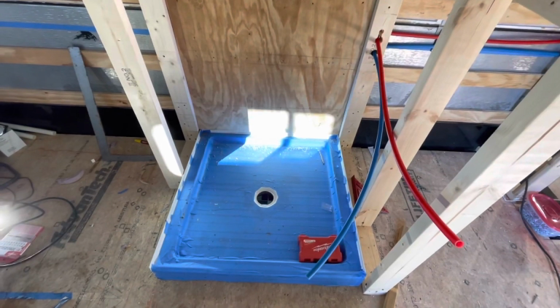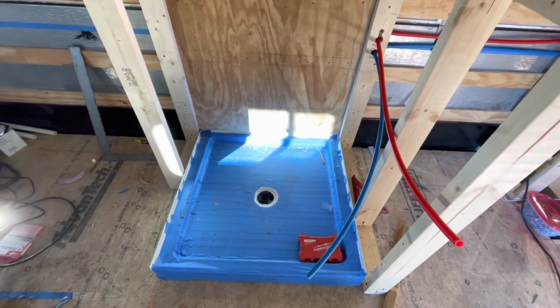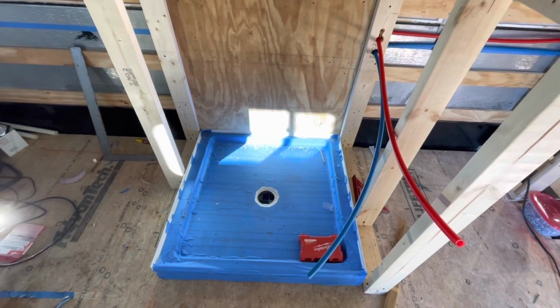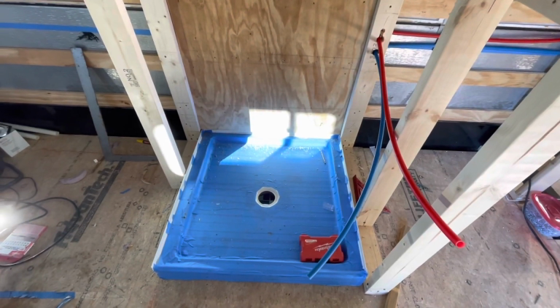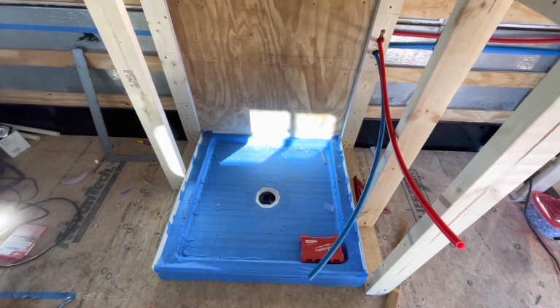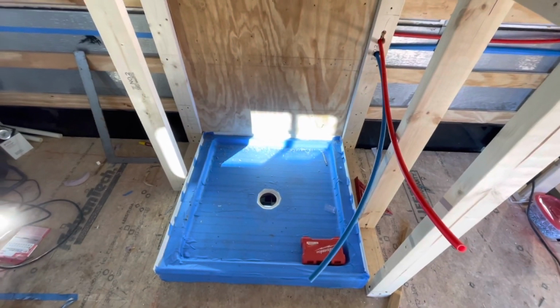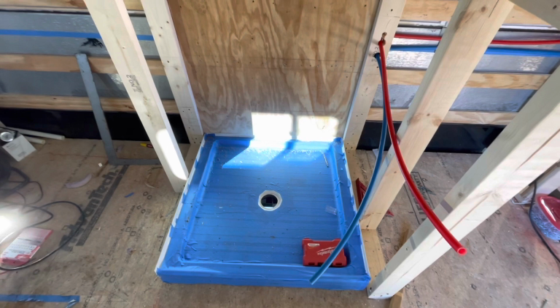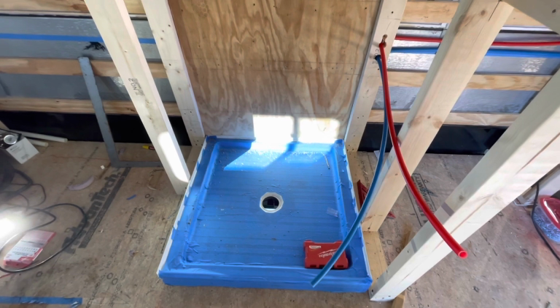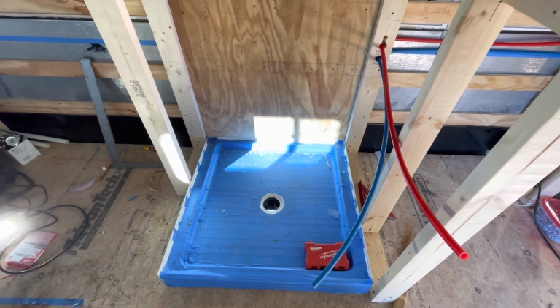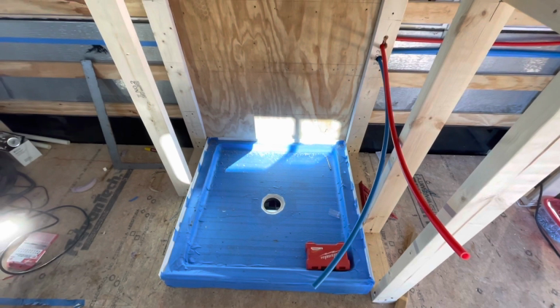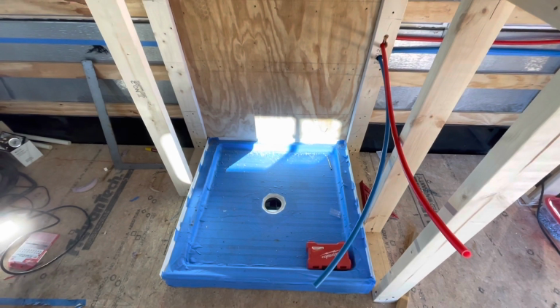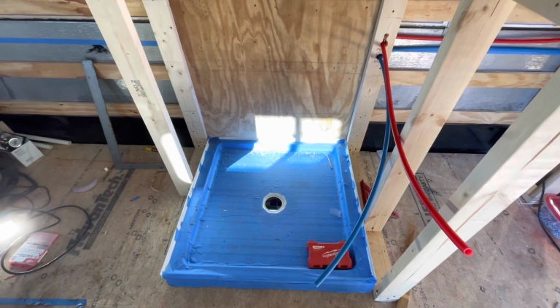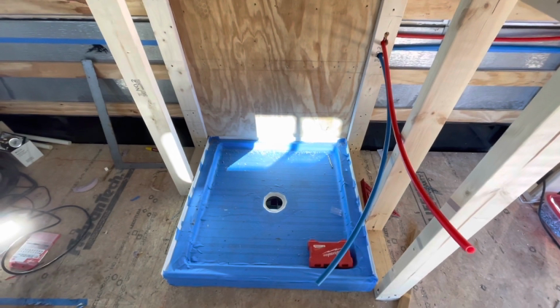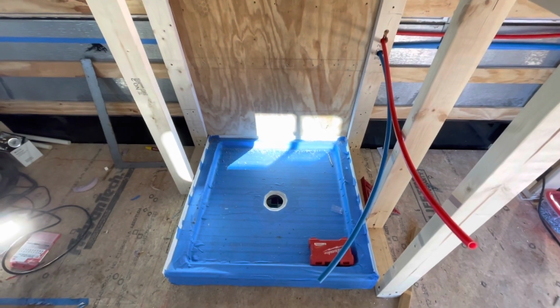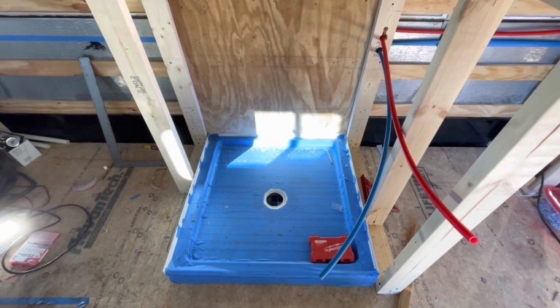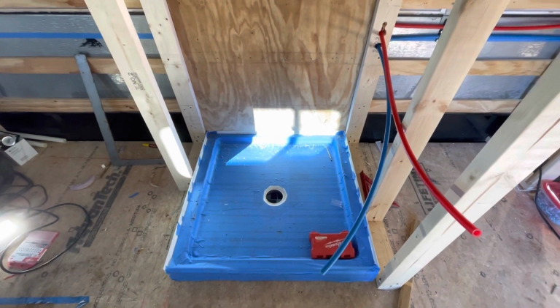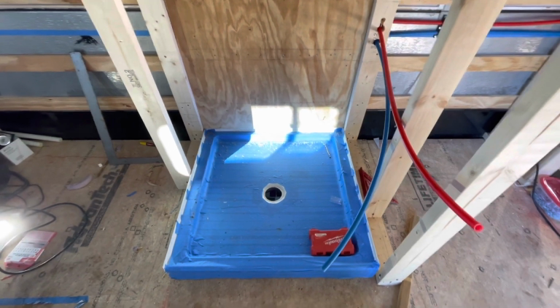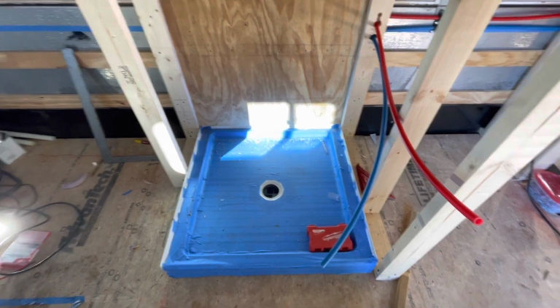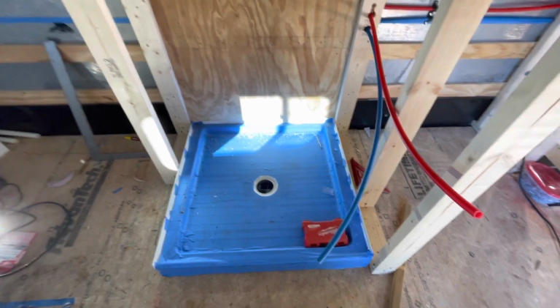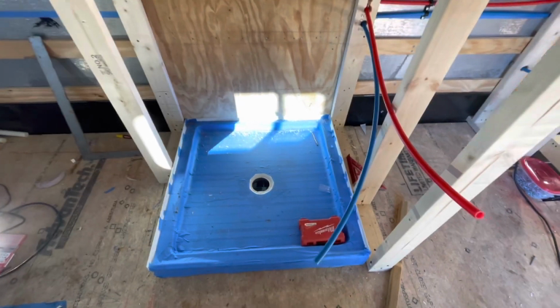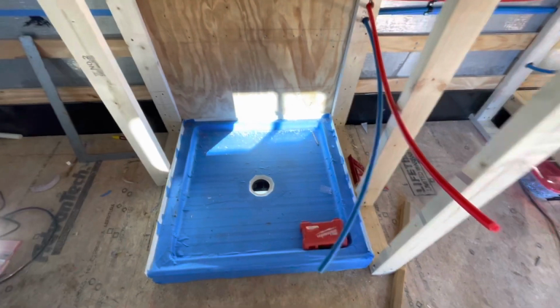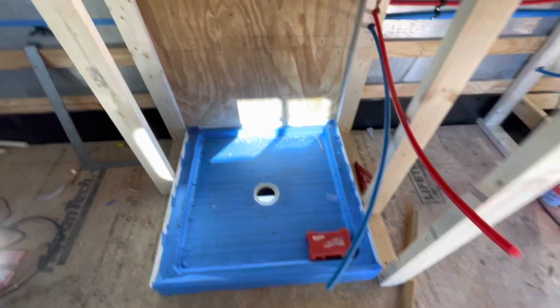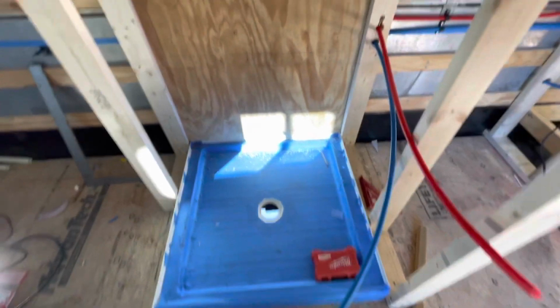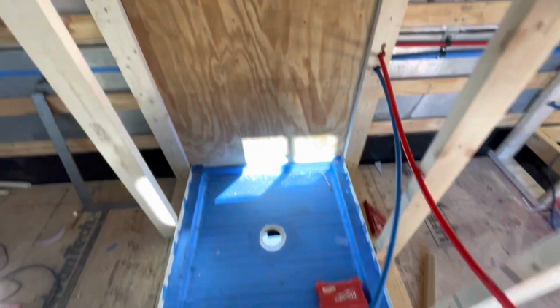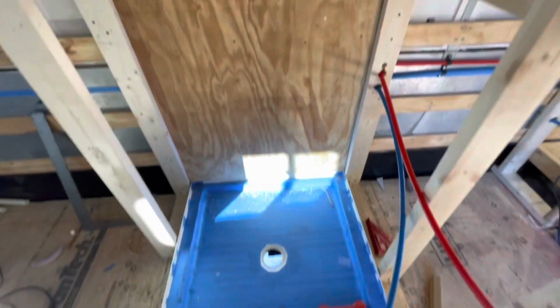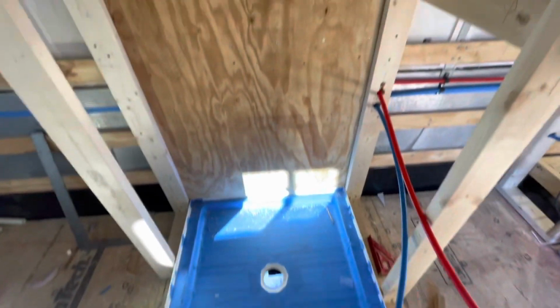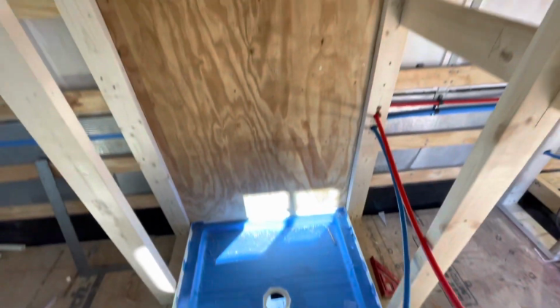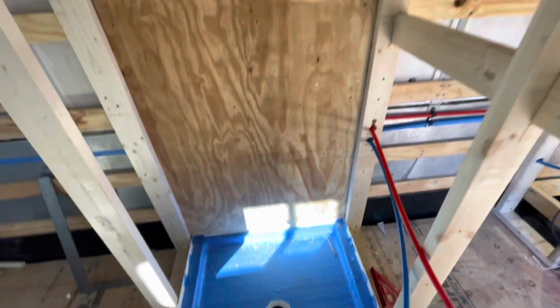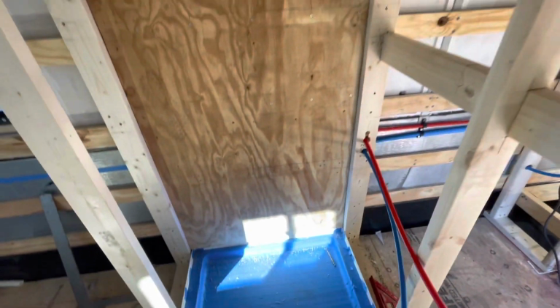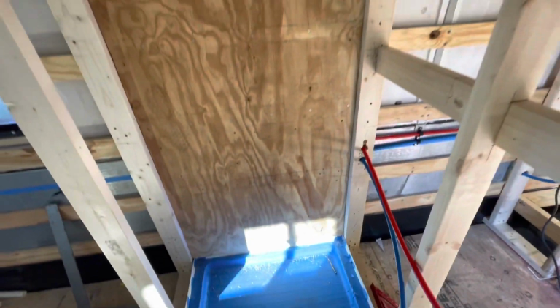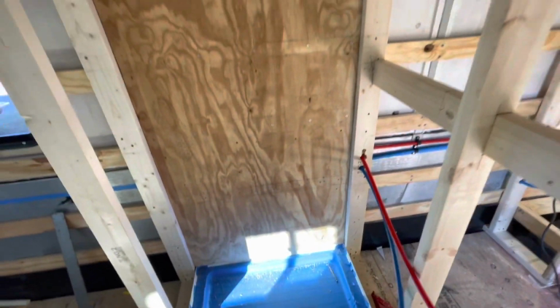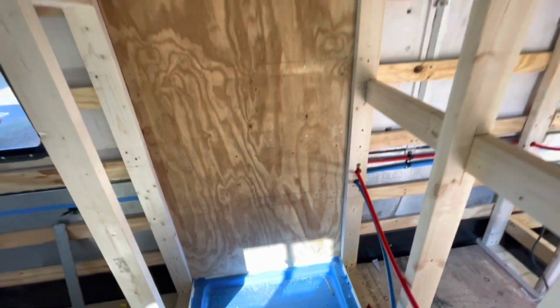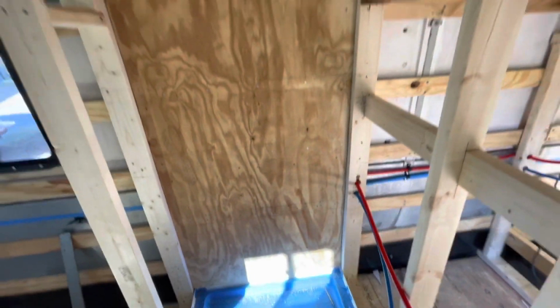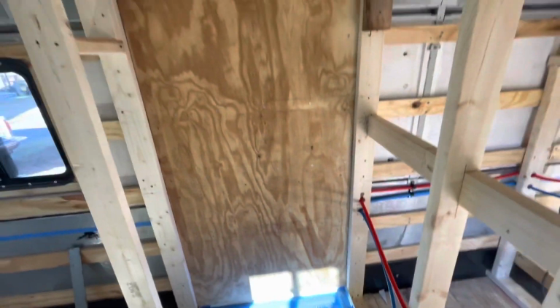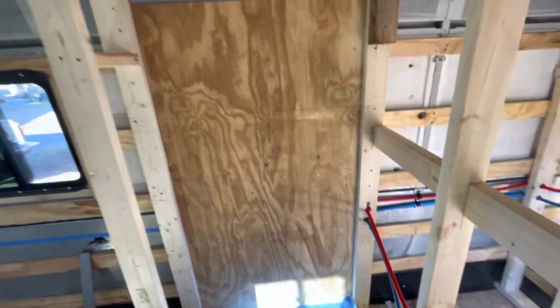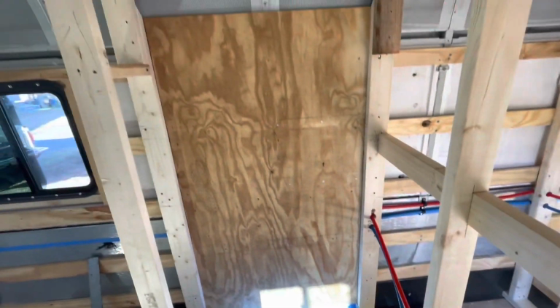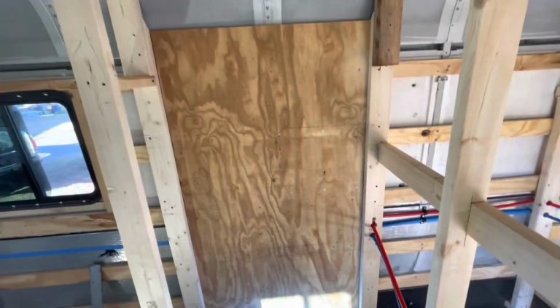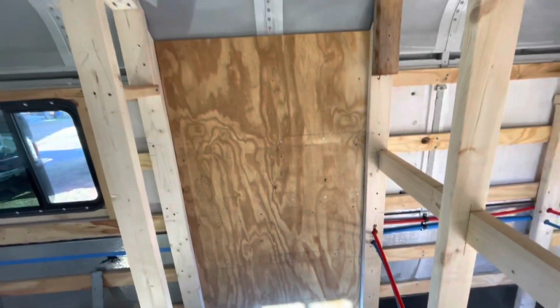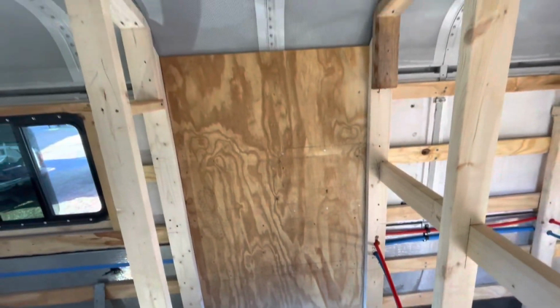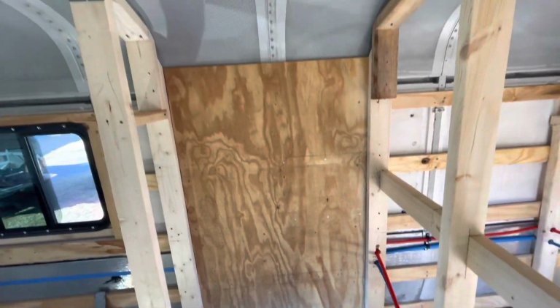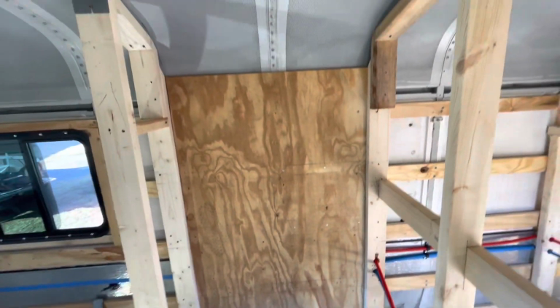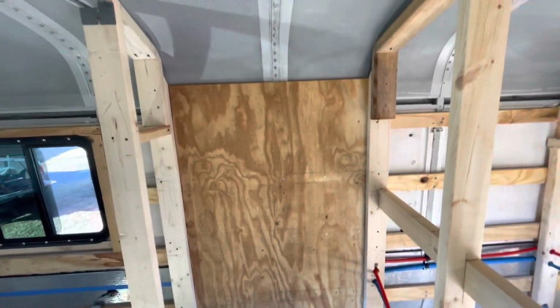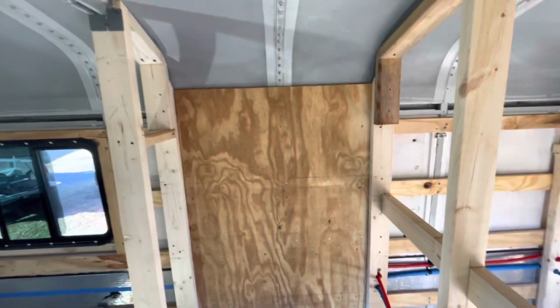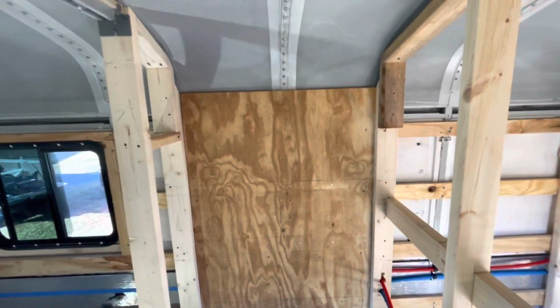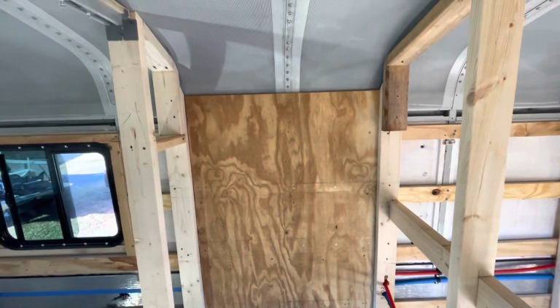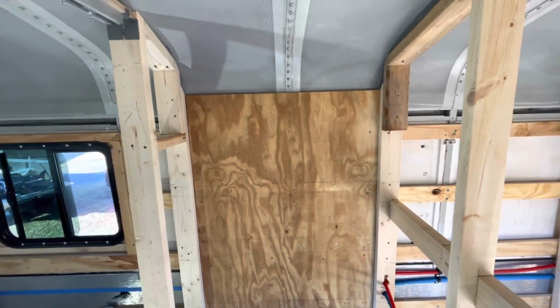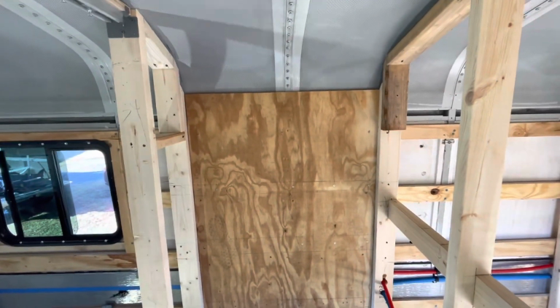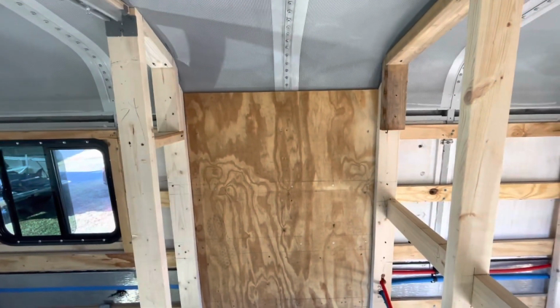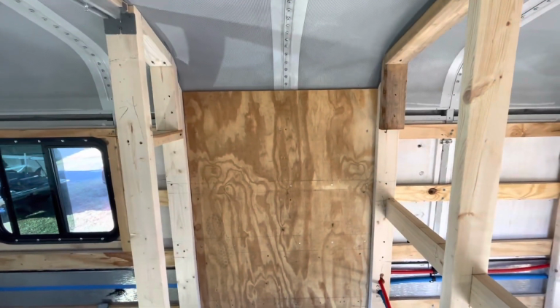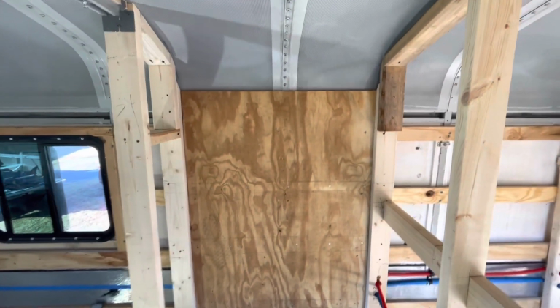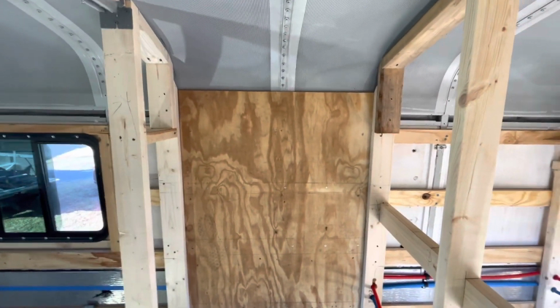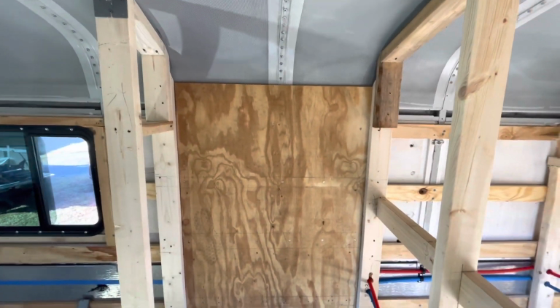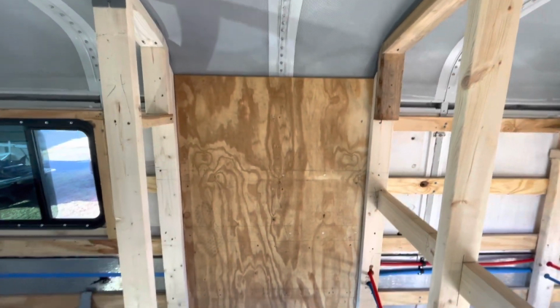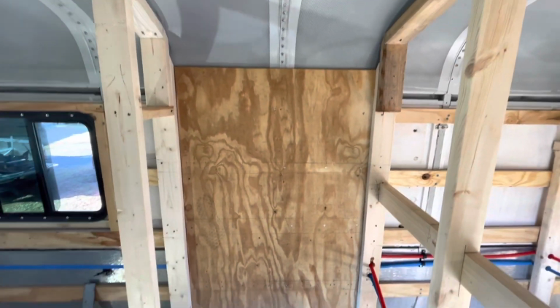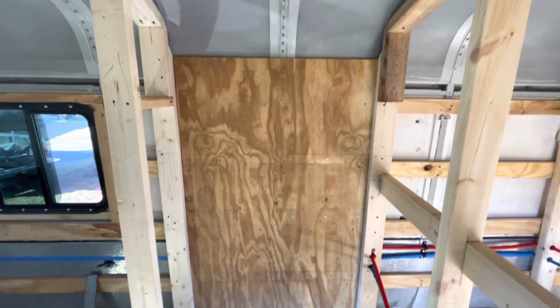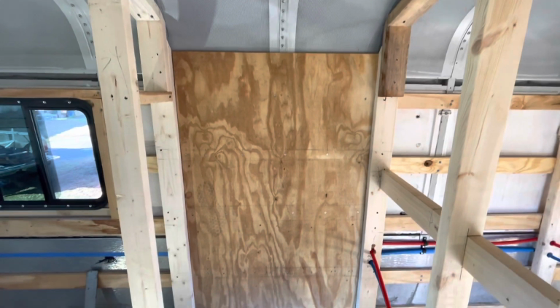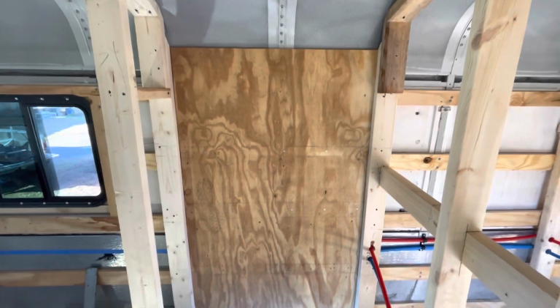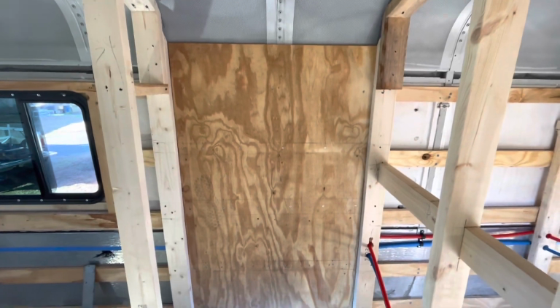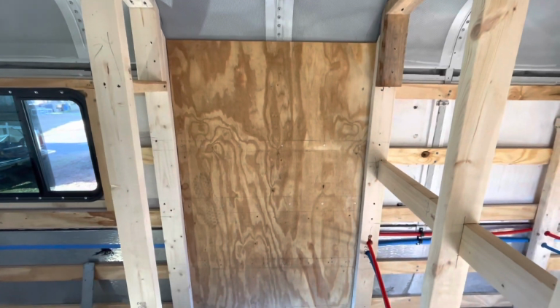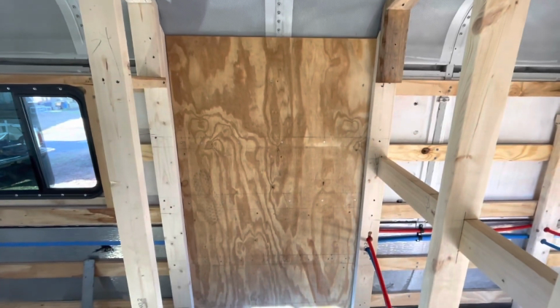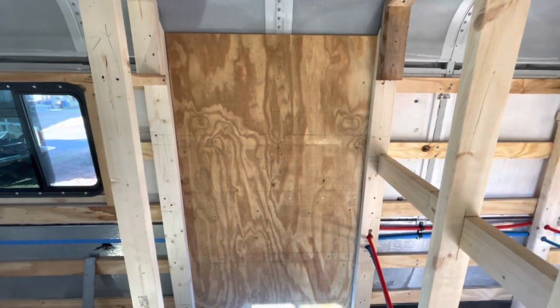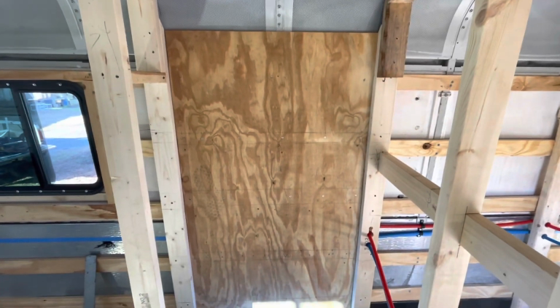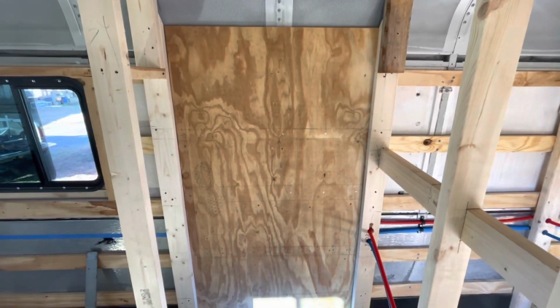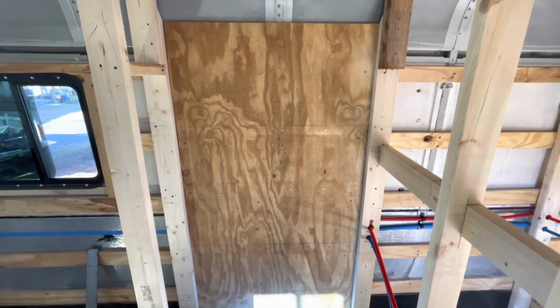We are working our way along — we've got the pan down and we've got the plywood wall up along the side of the bus.